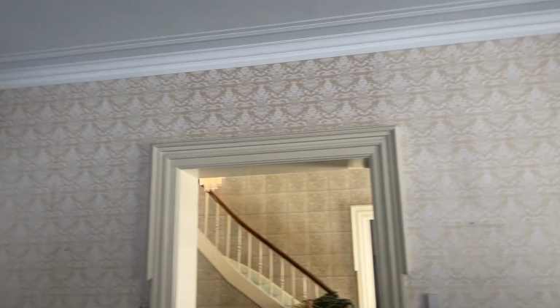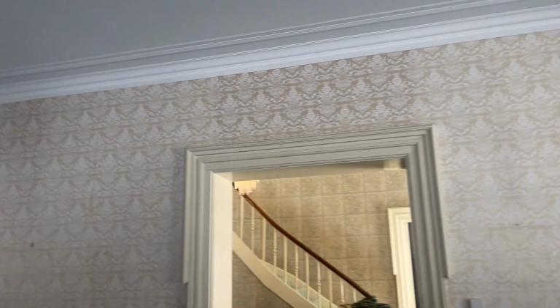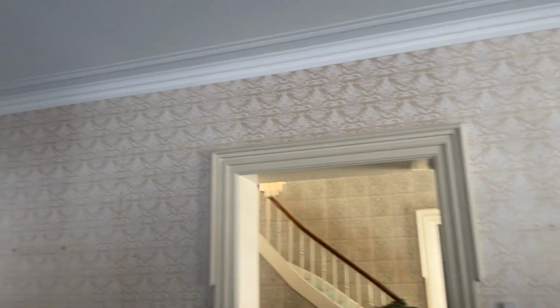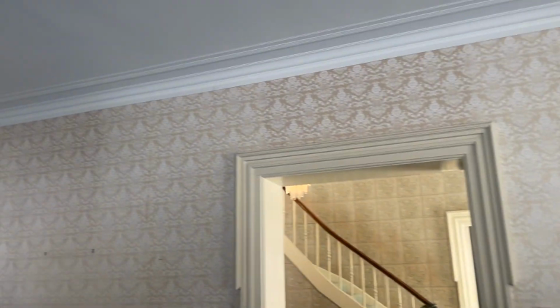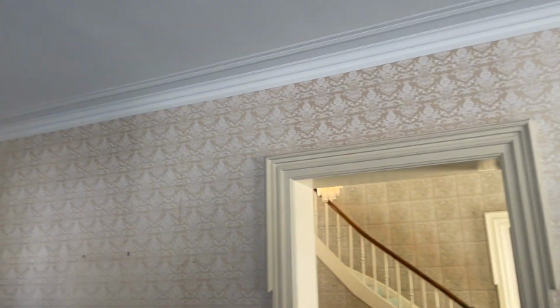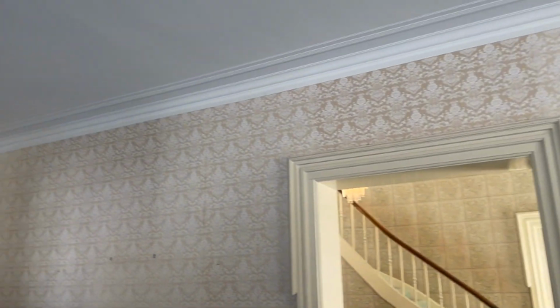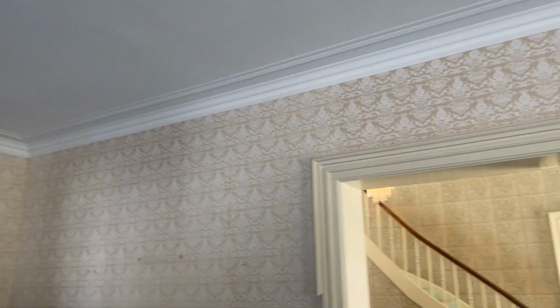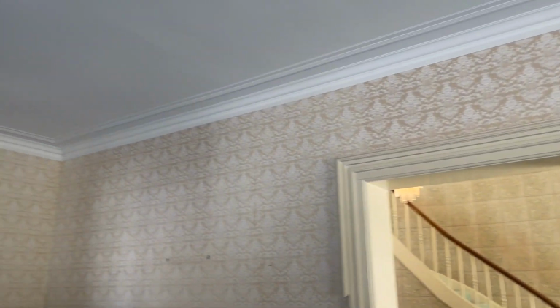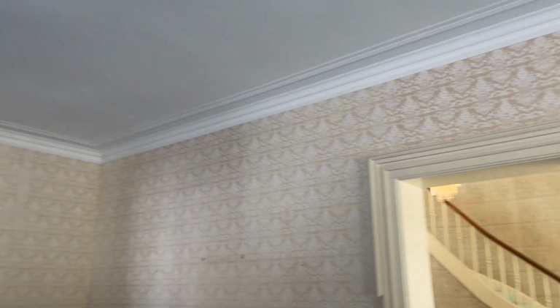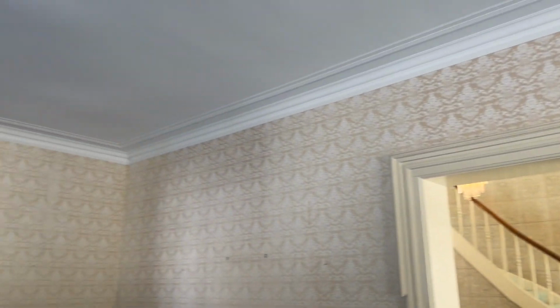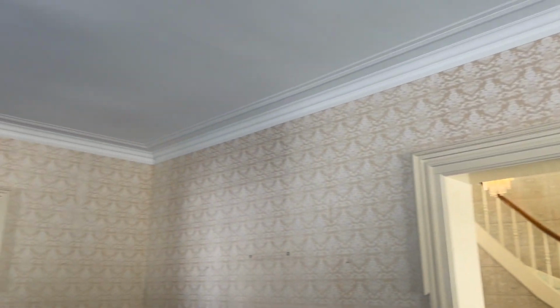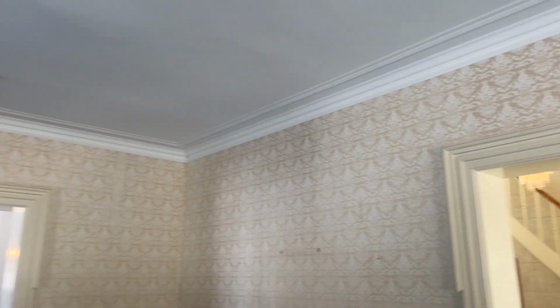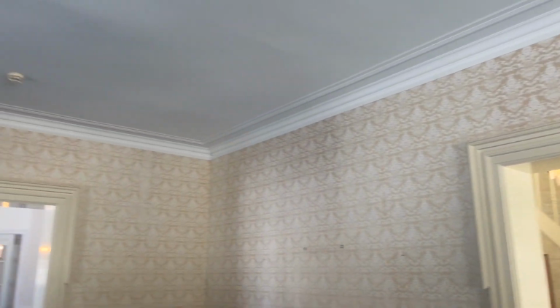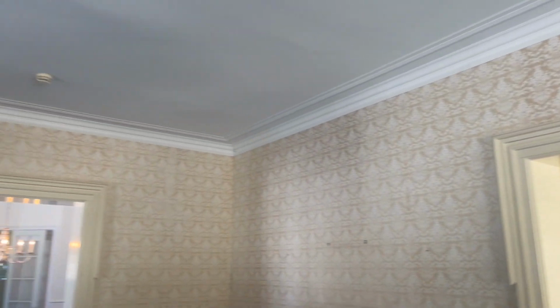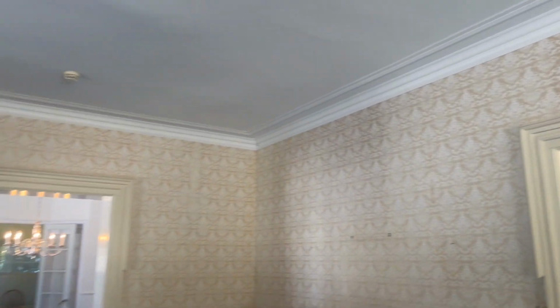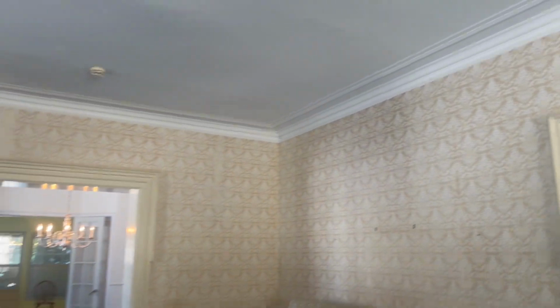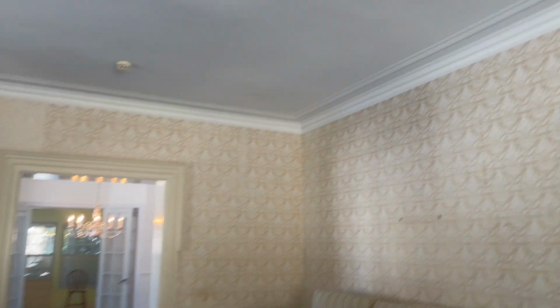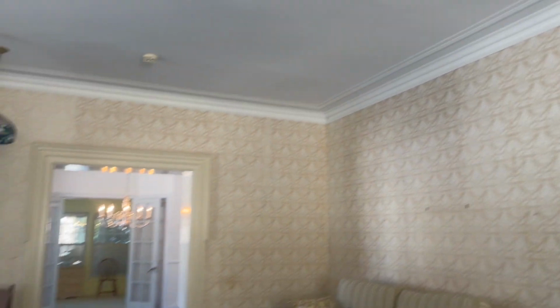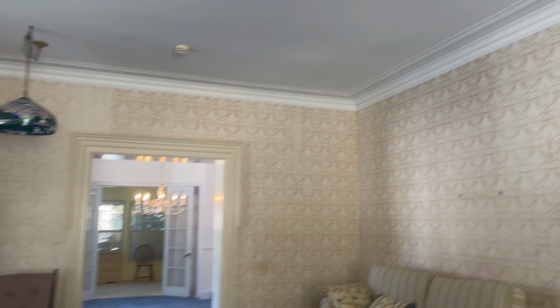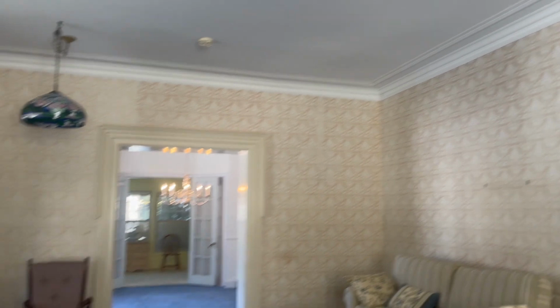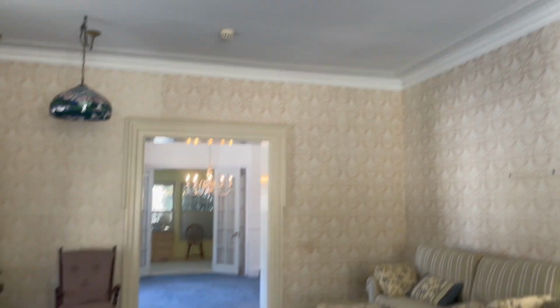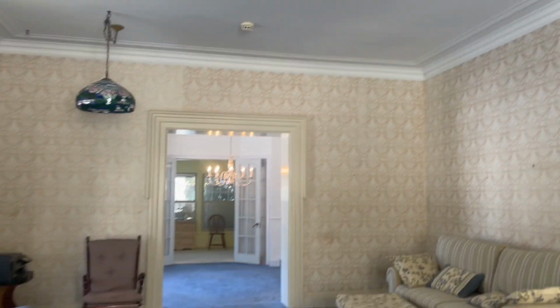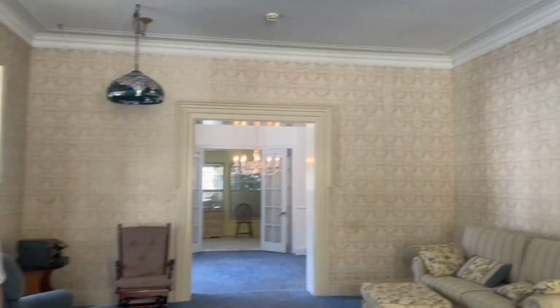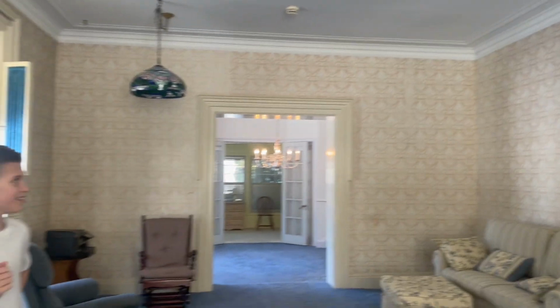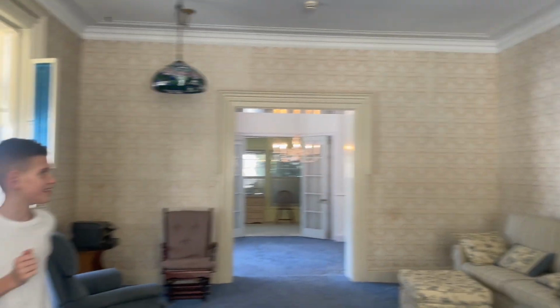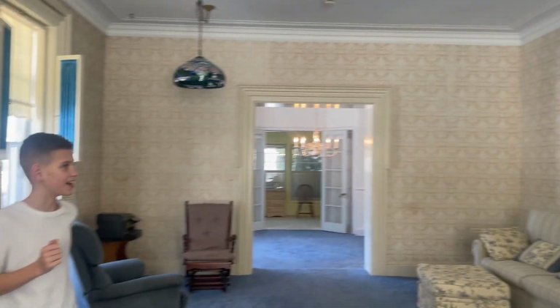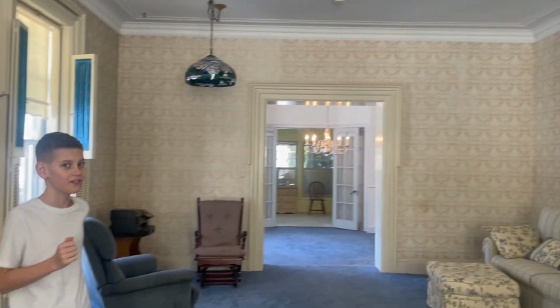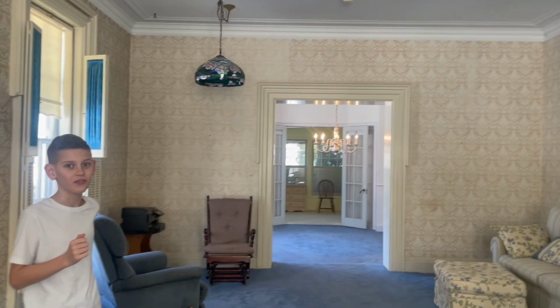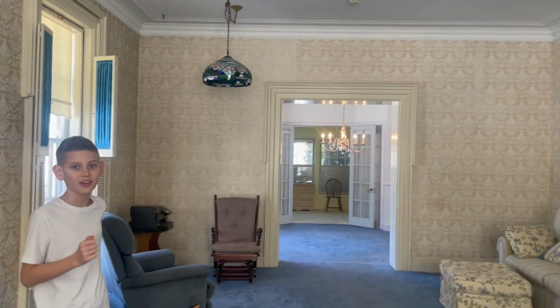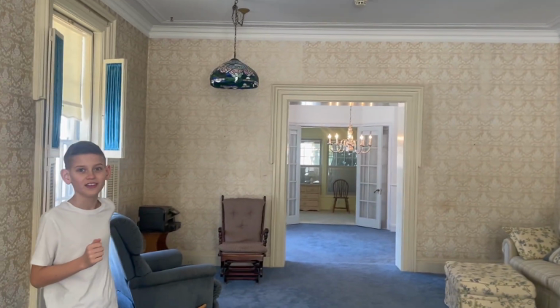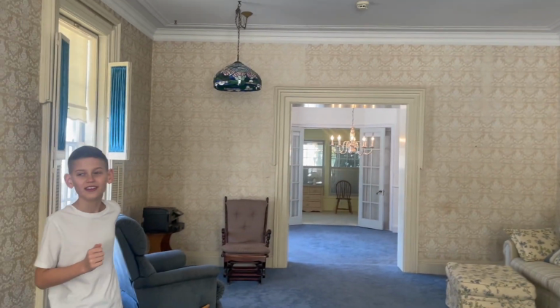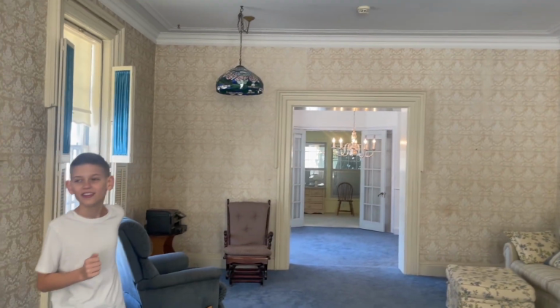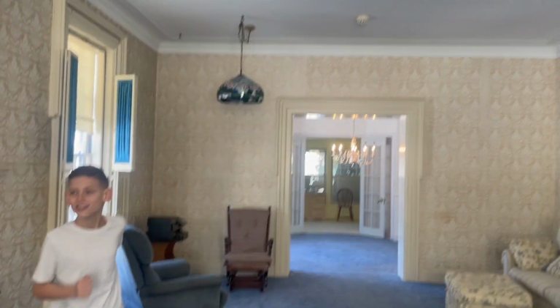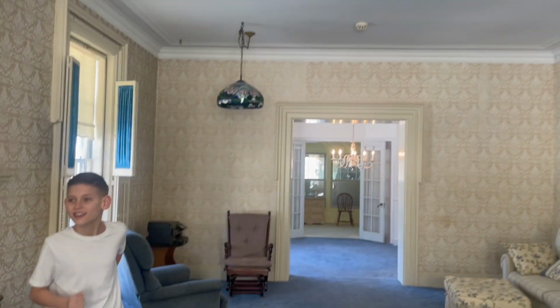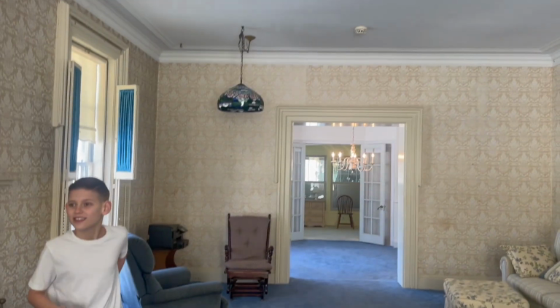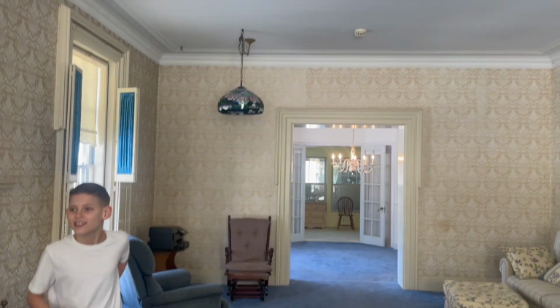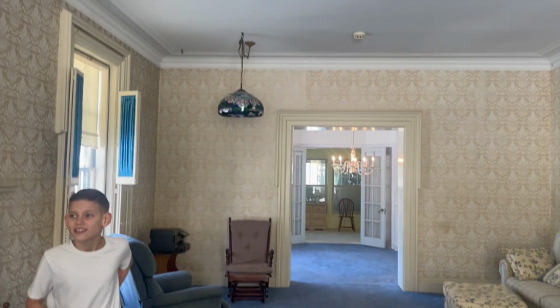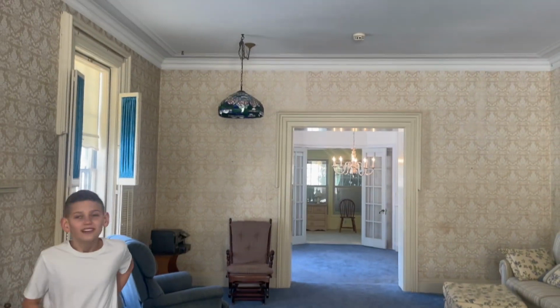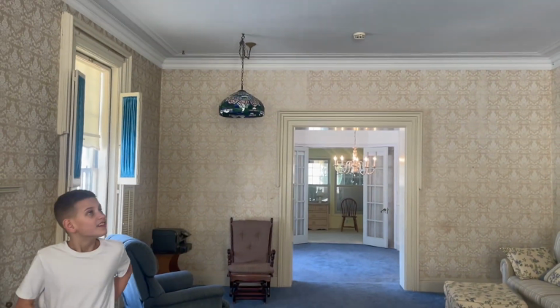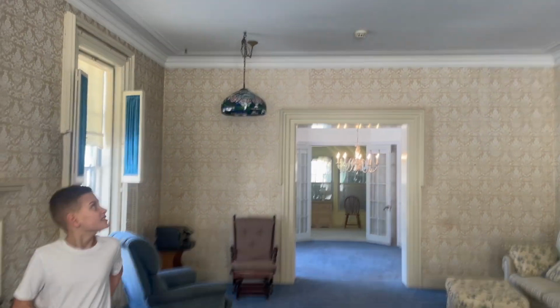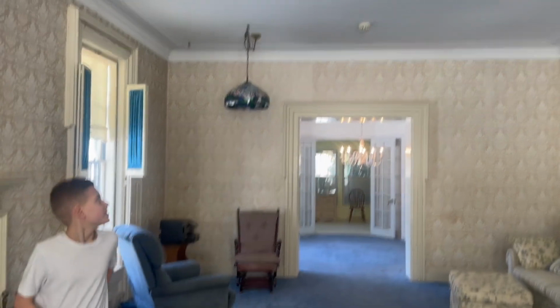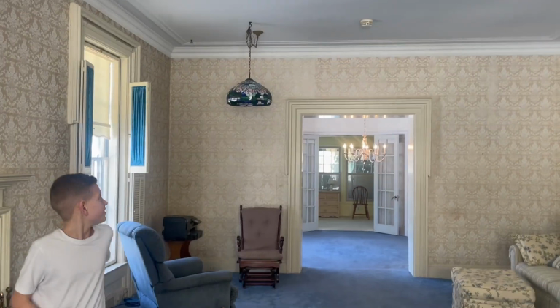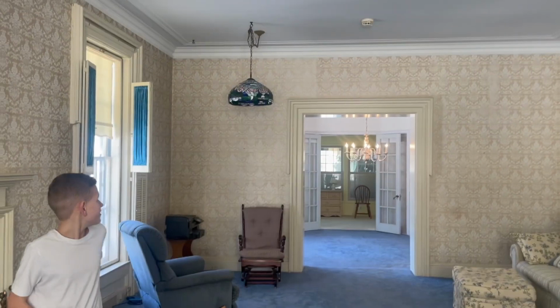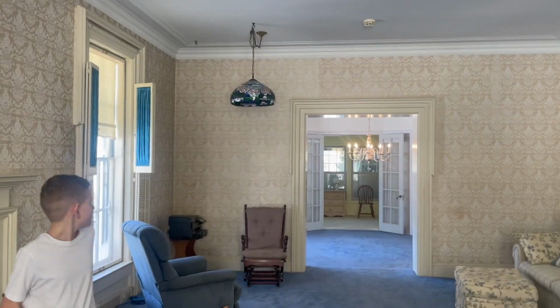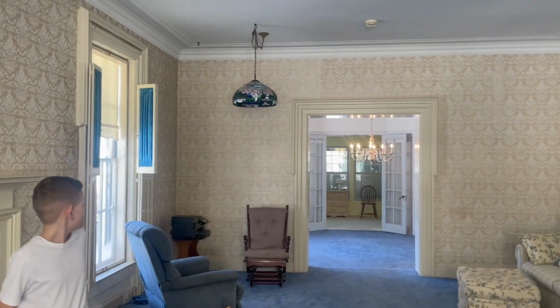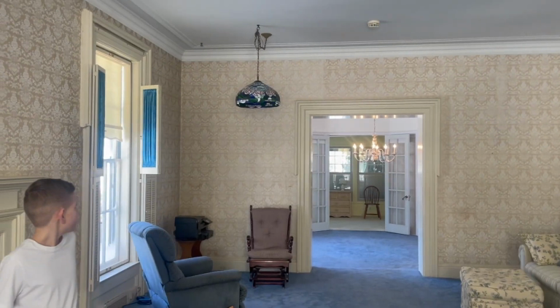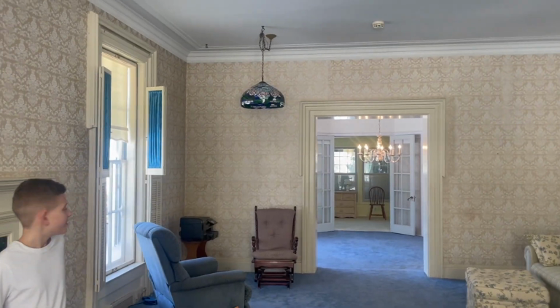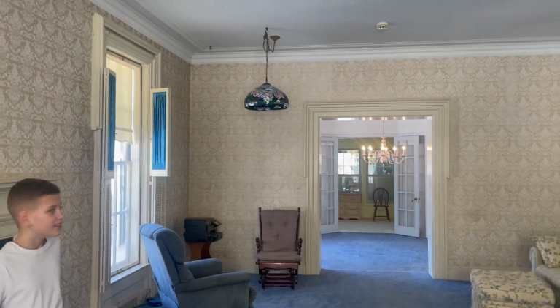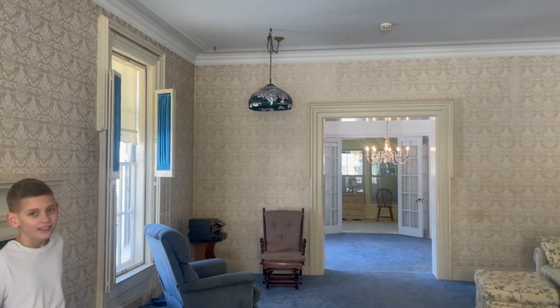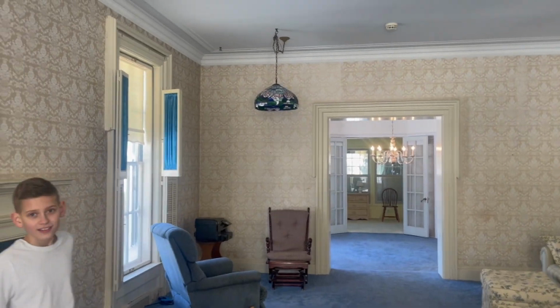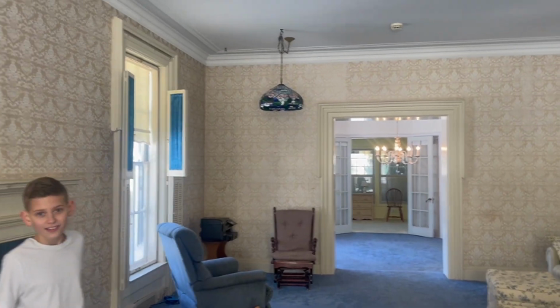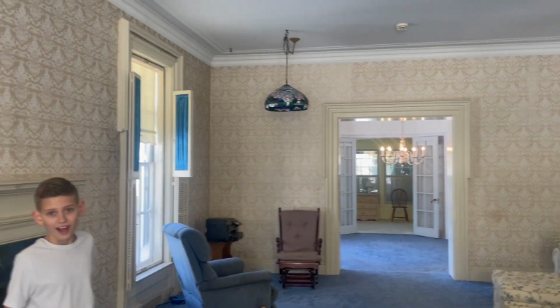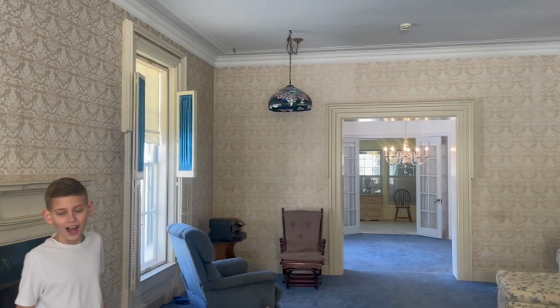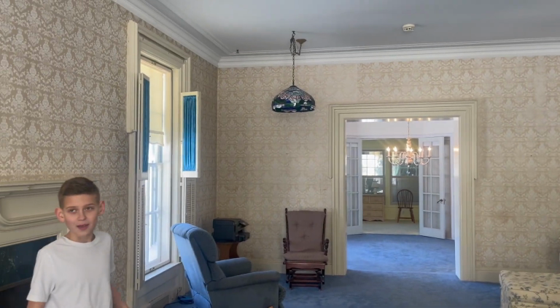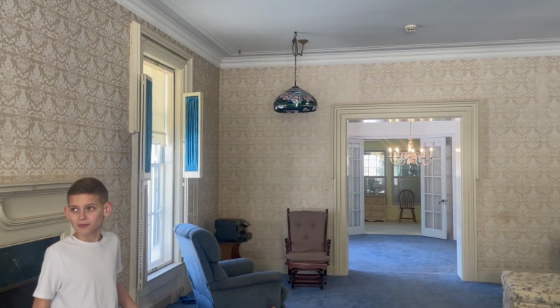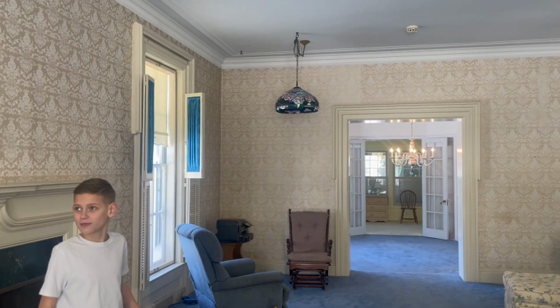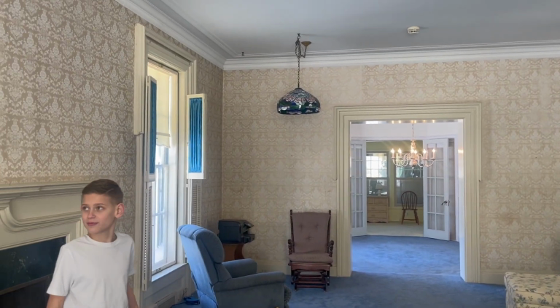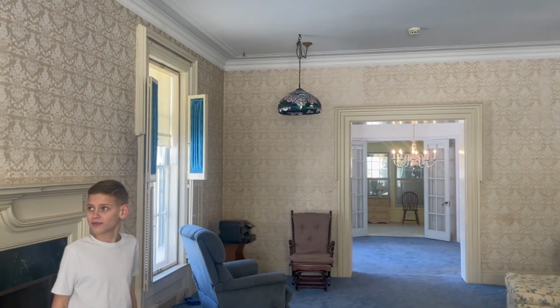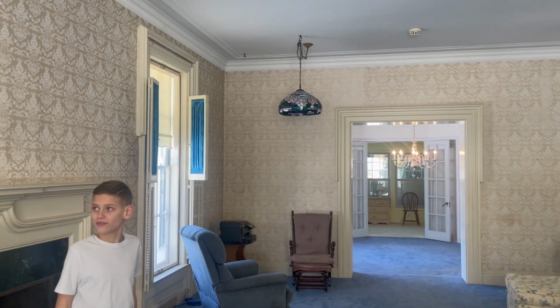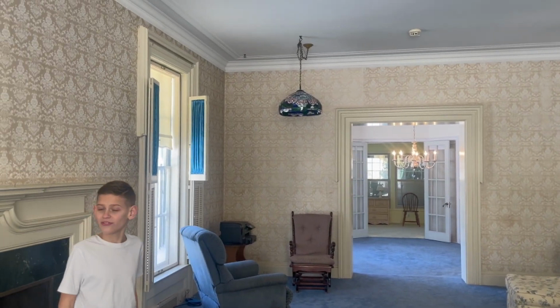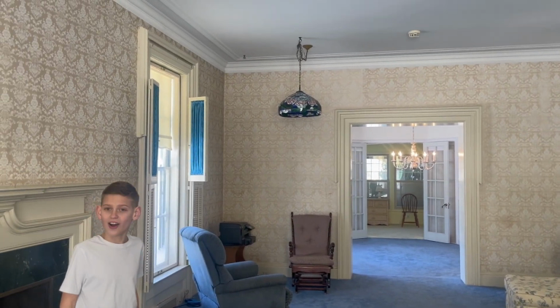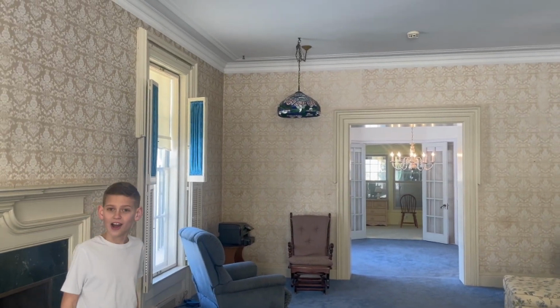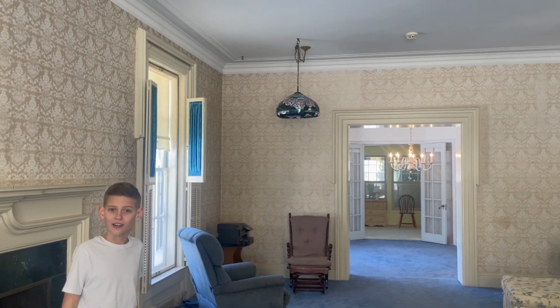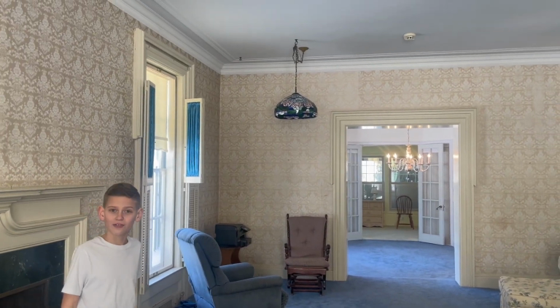The ceilings are super tall — these are 10 feet. How tall are you? I'm five feet. Yeah, exactly.